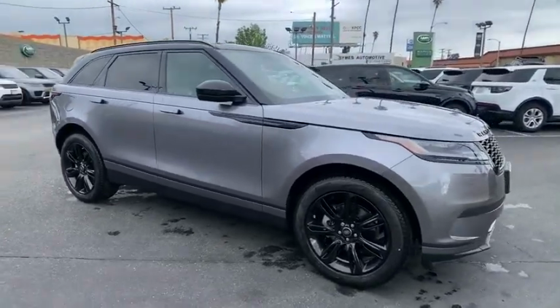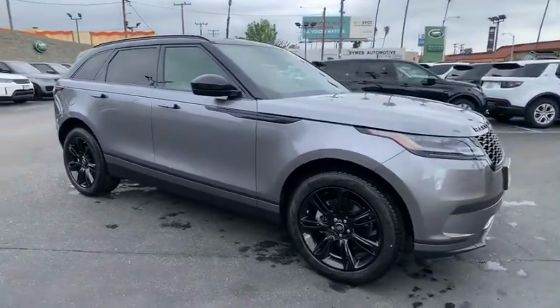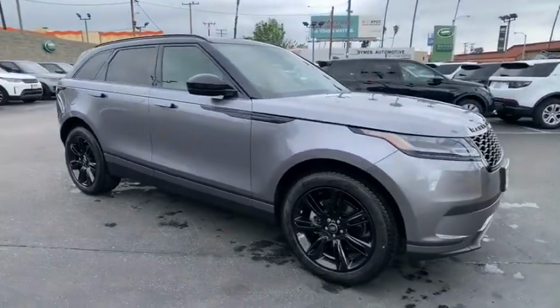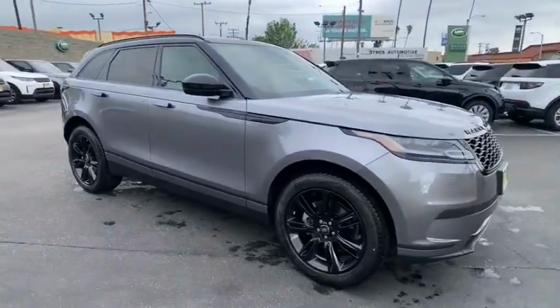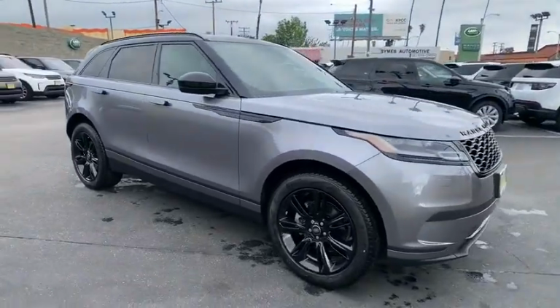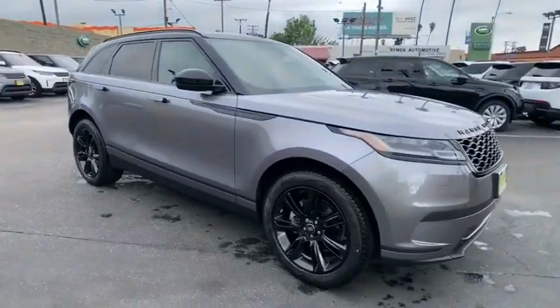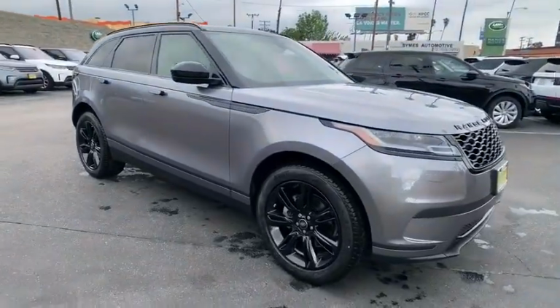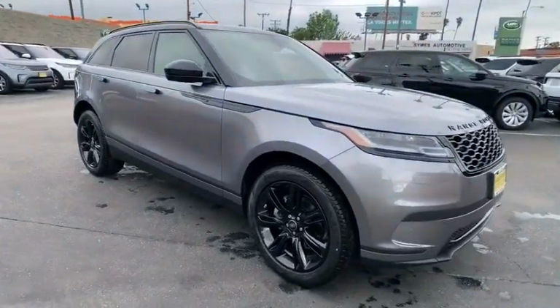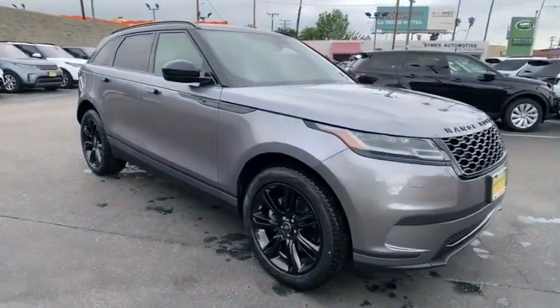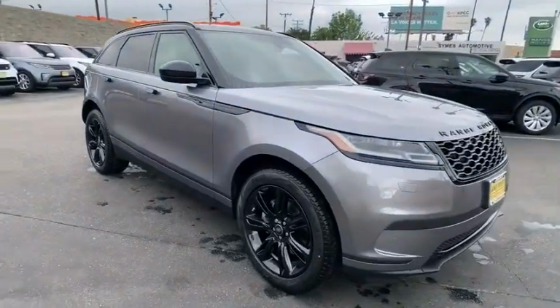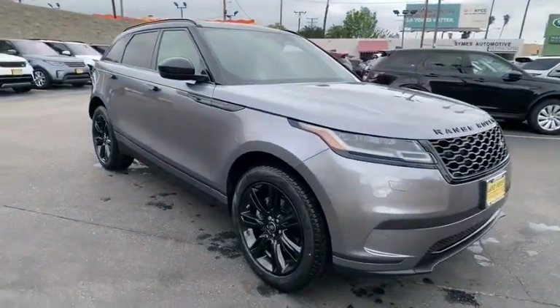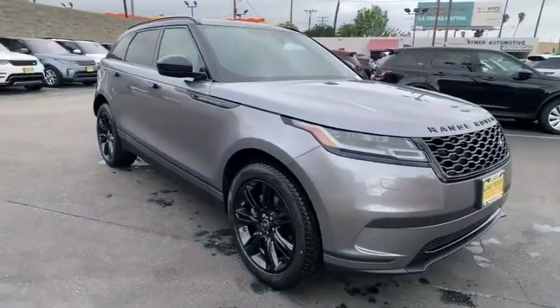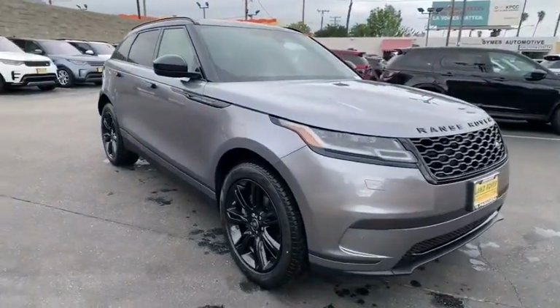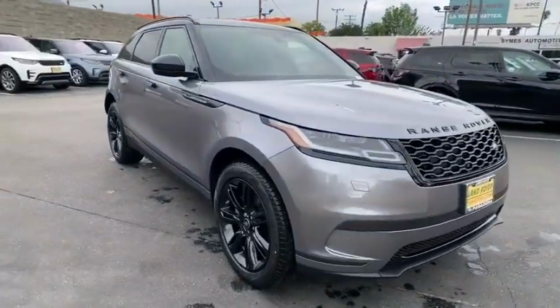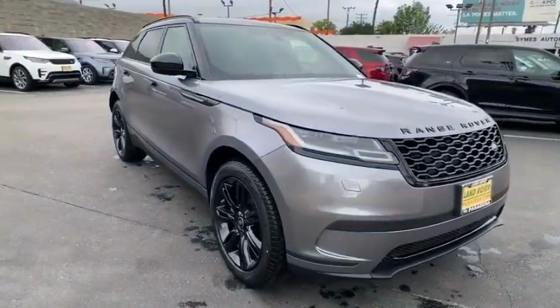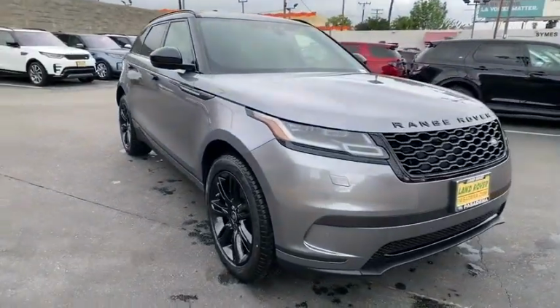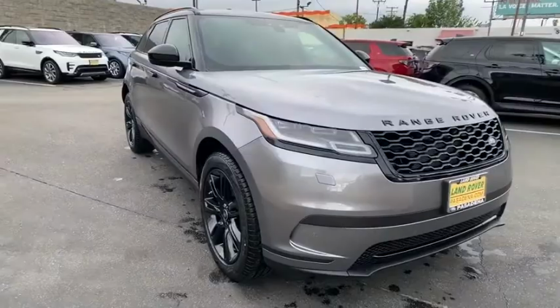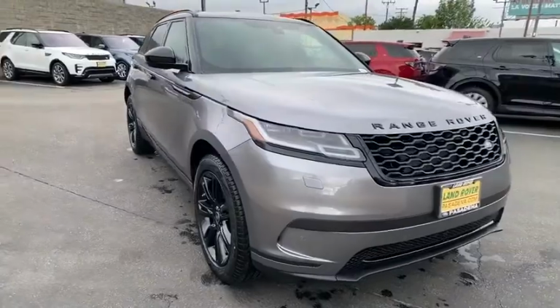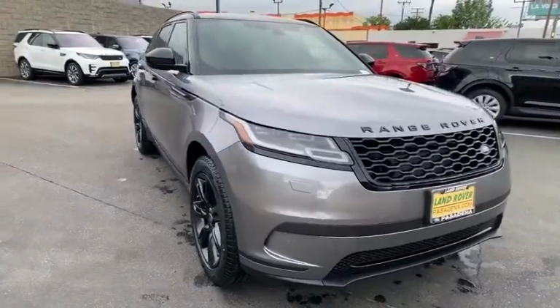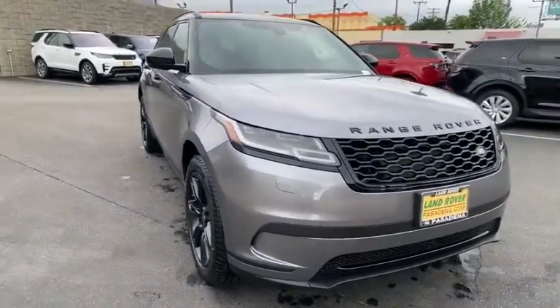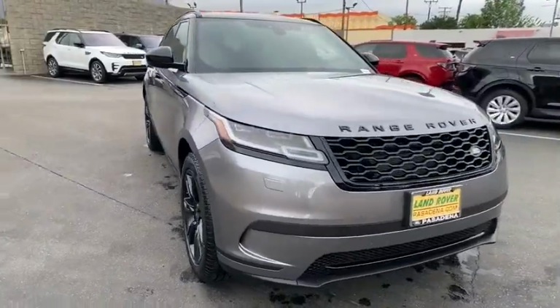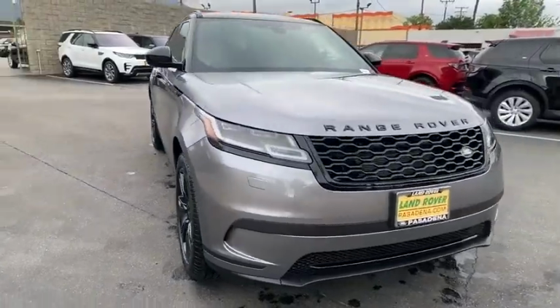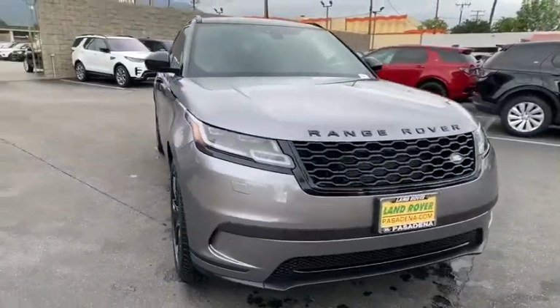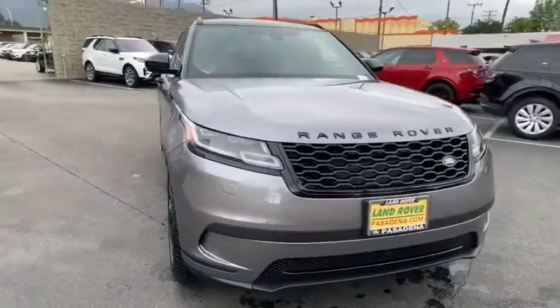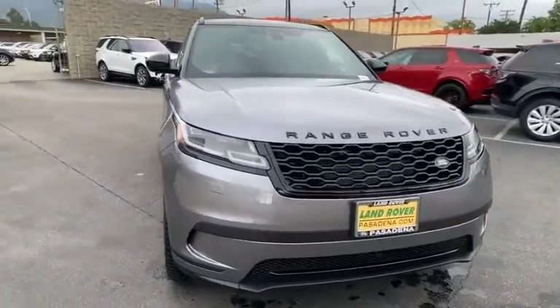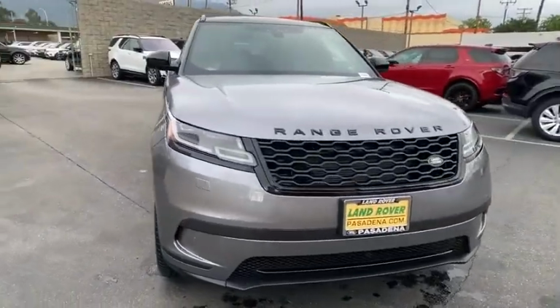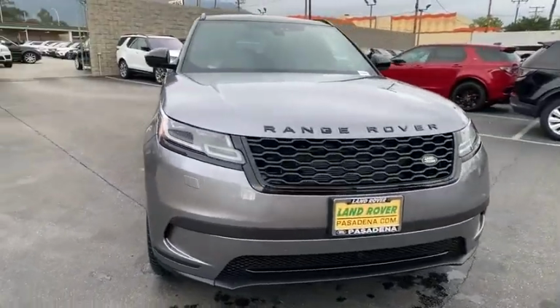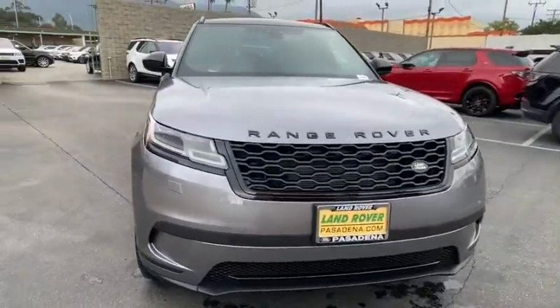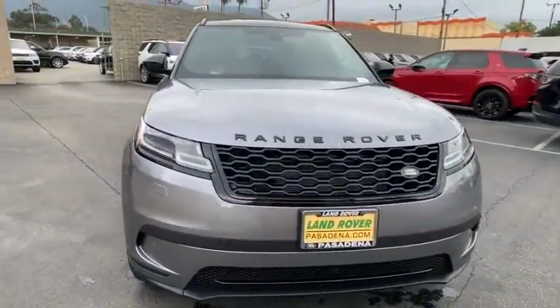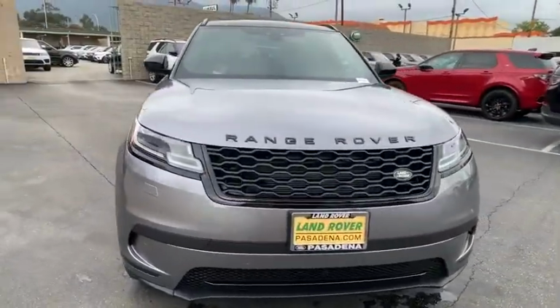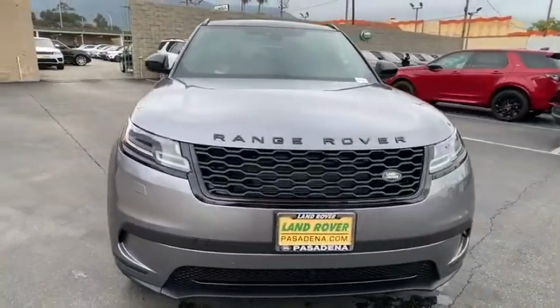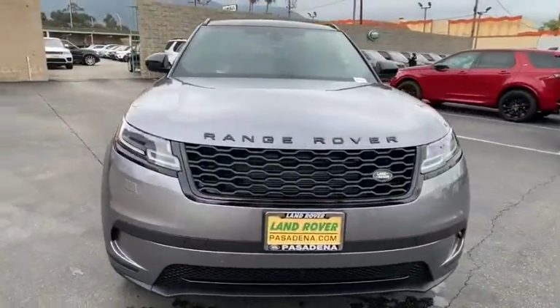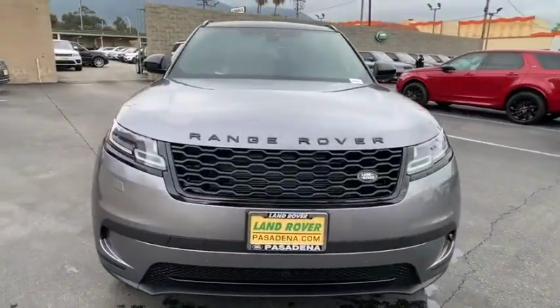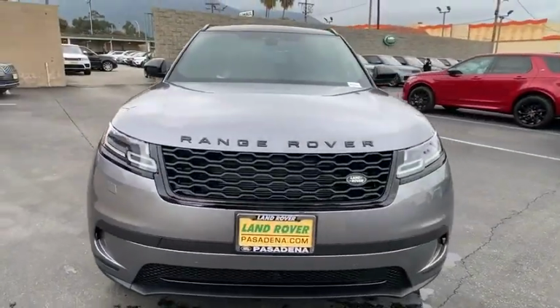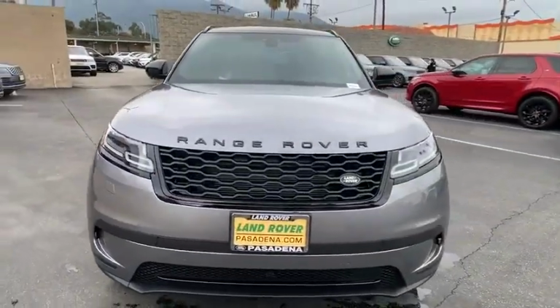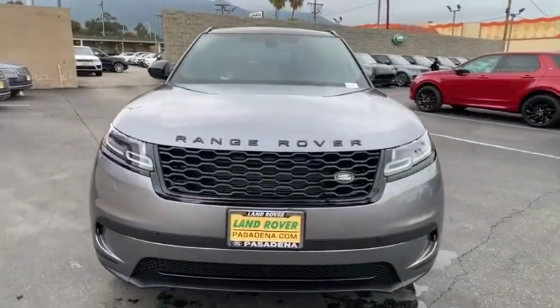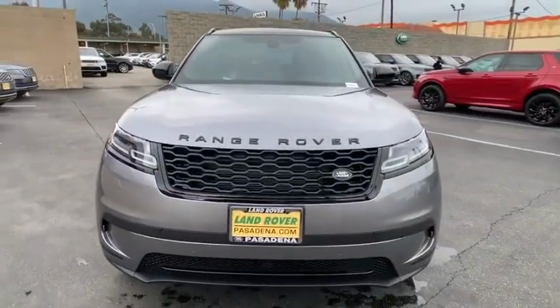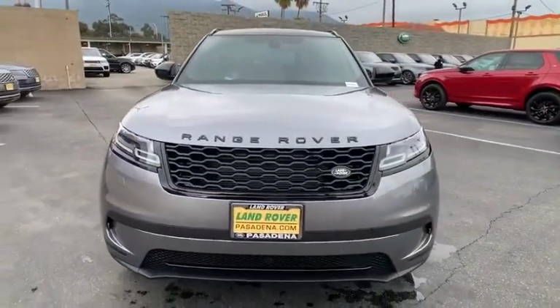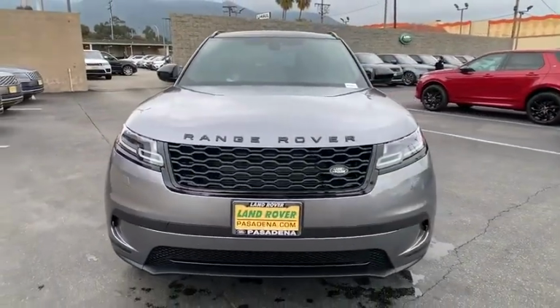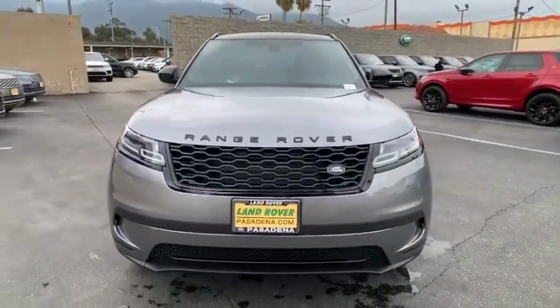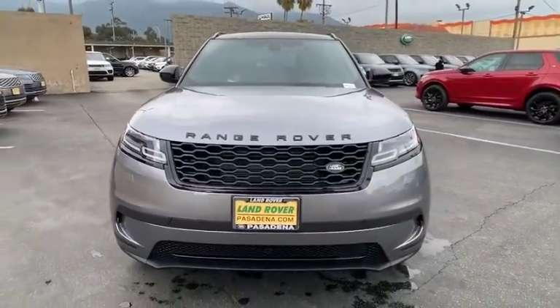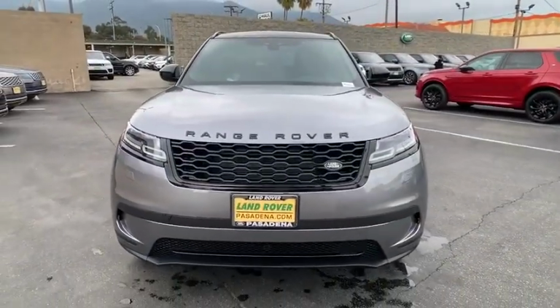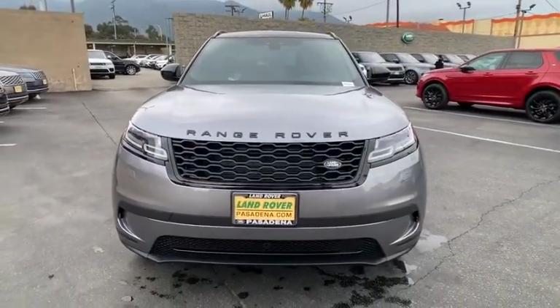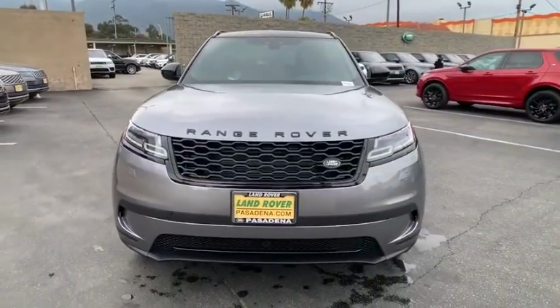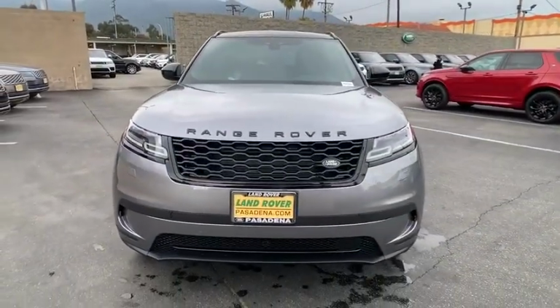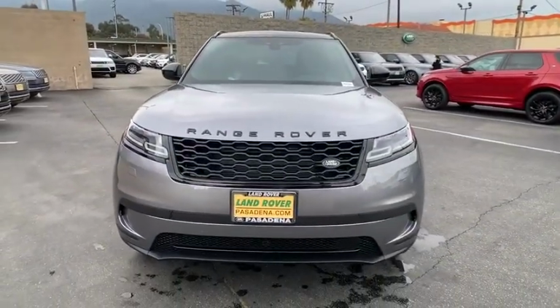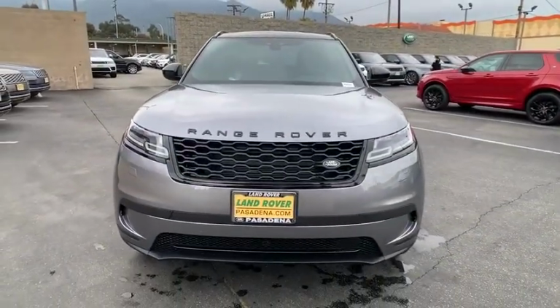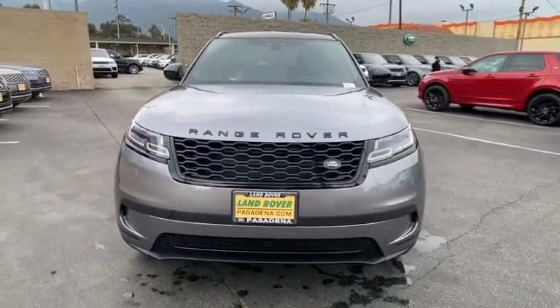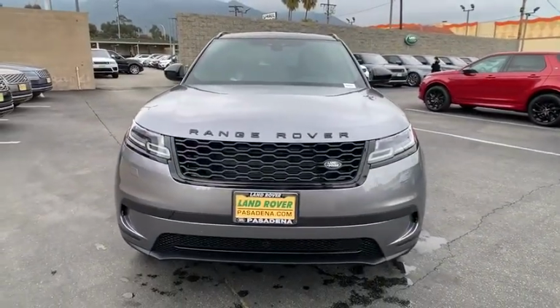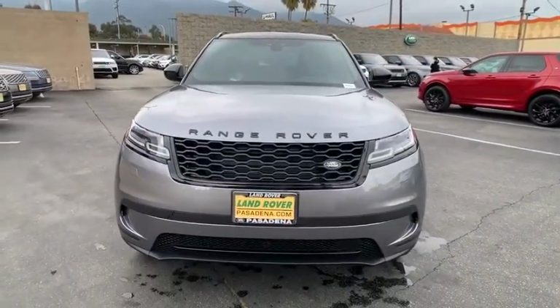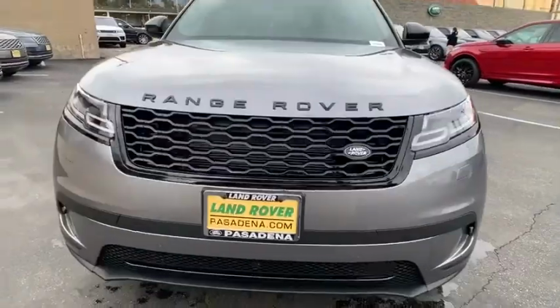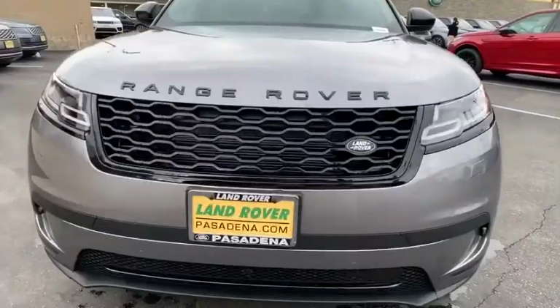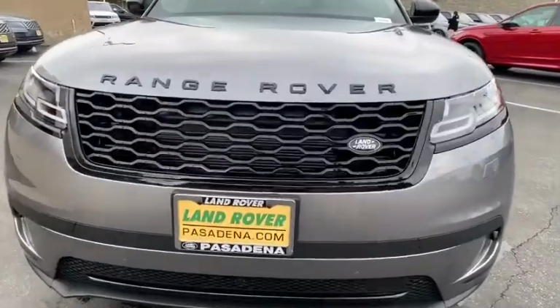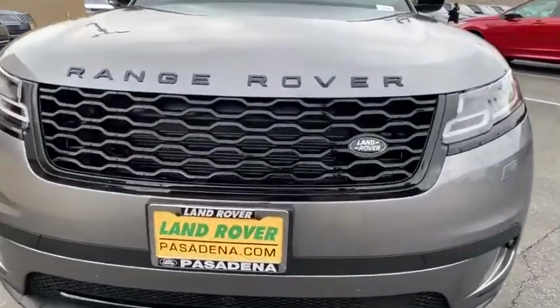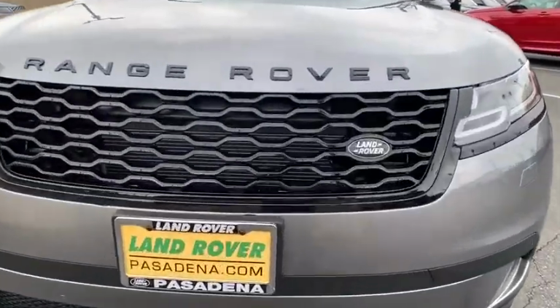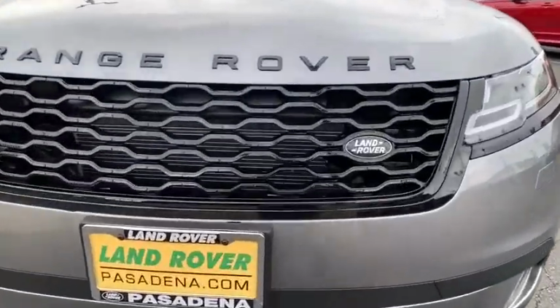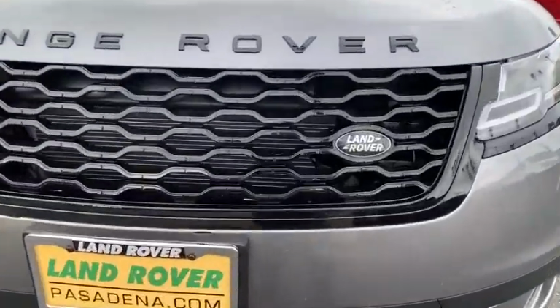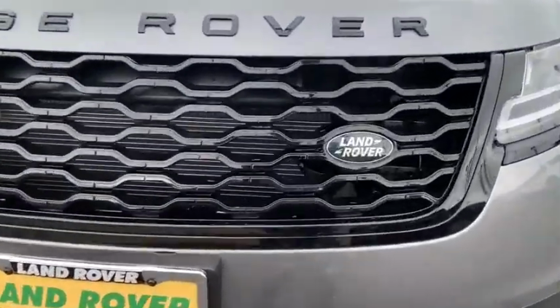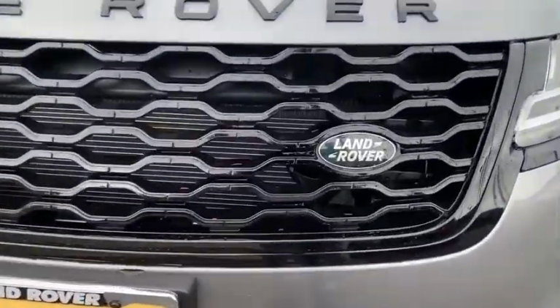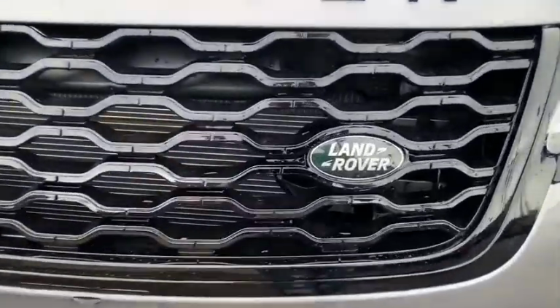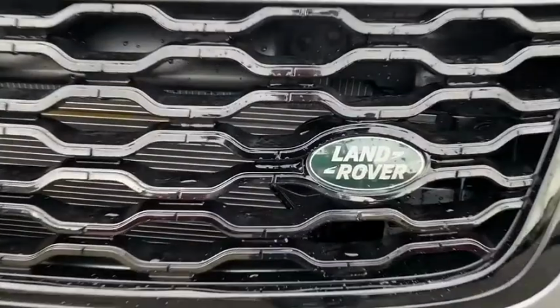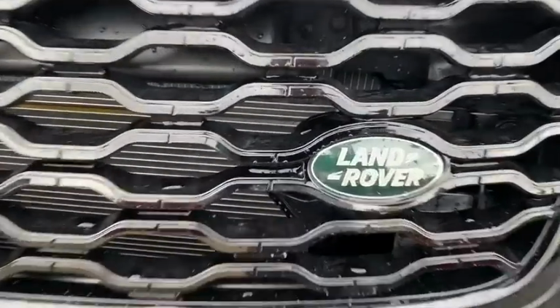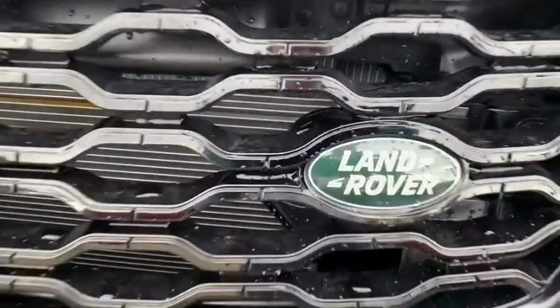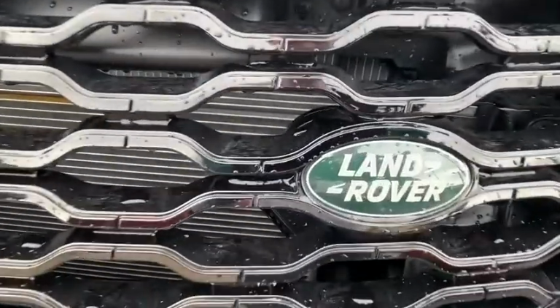Adjustable steering wheel, aluminum wheels, keyless start, hard disk drive media storage, floor mats, four-wheel disc brakes.